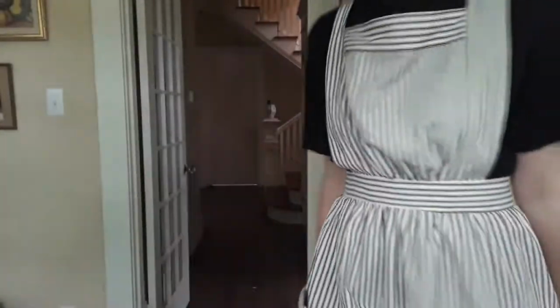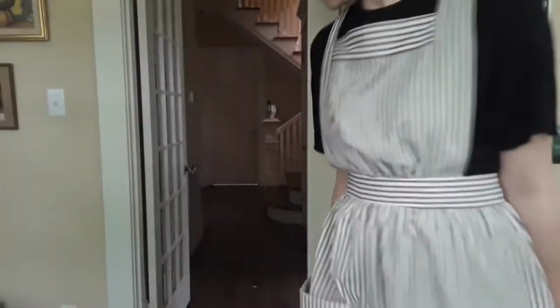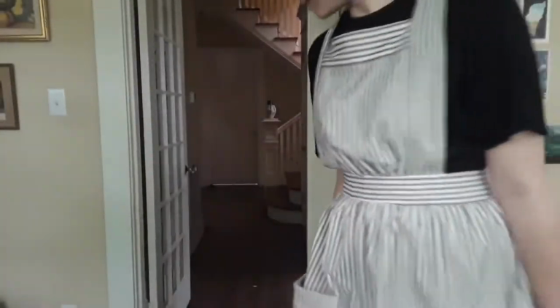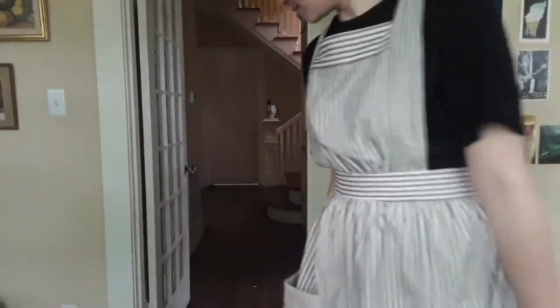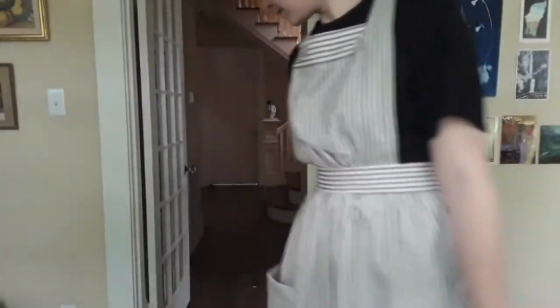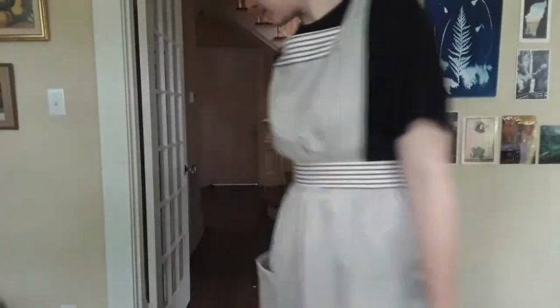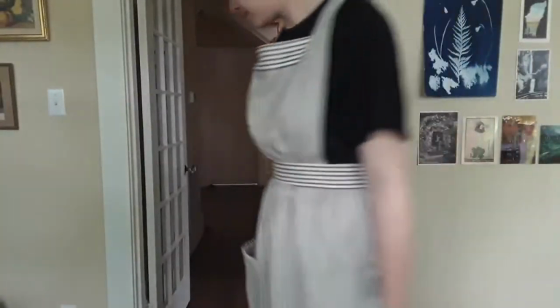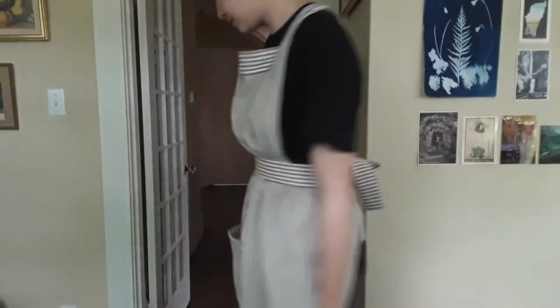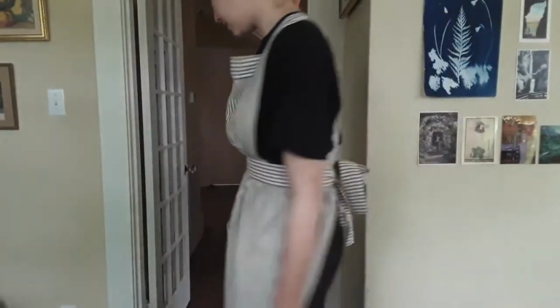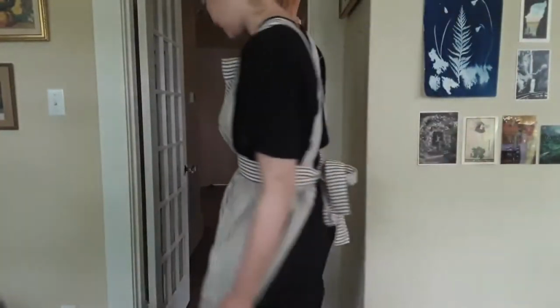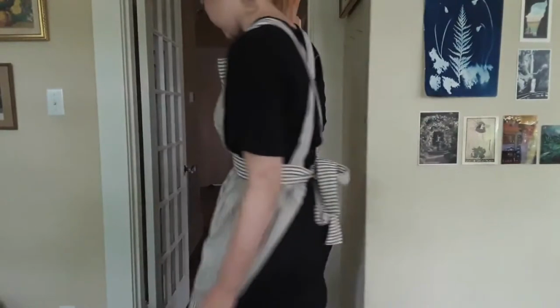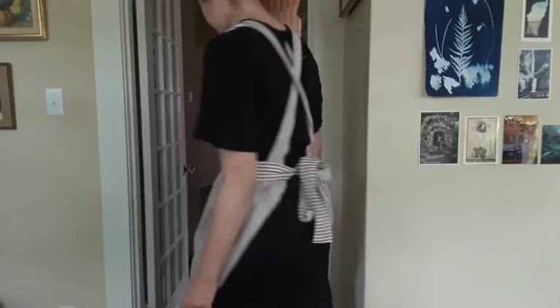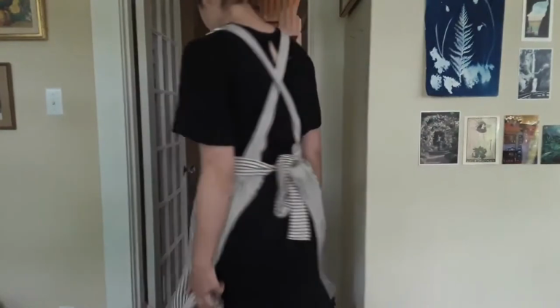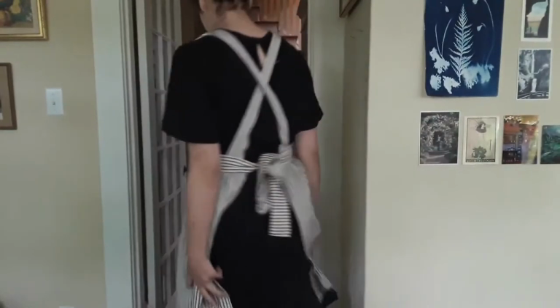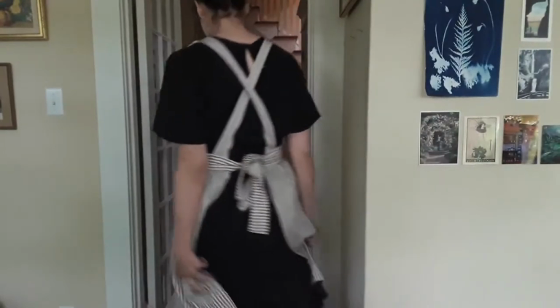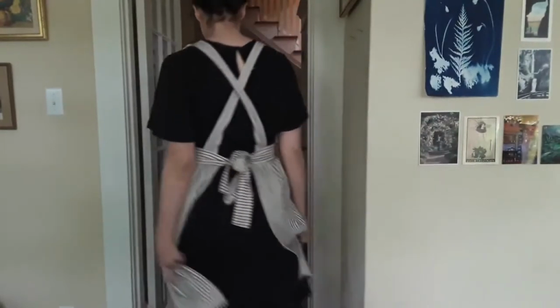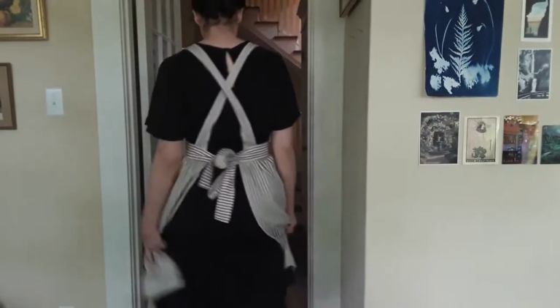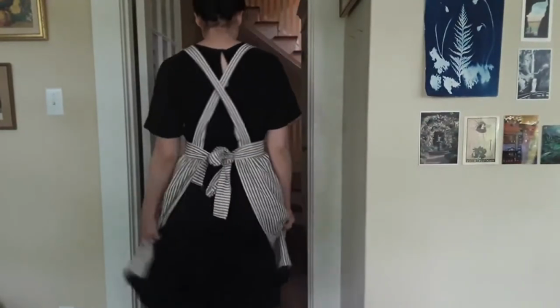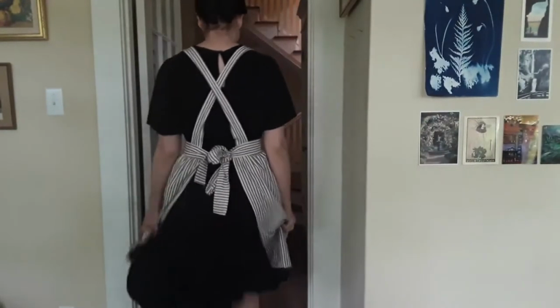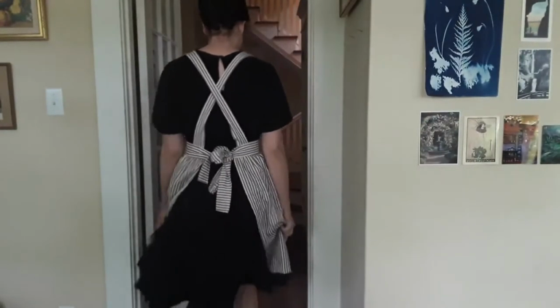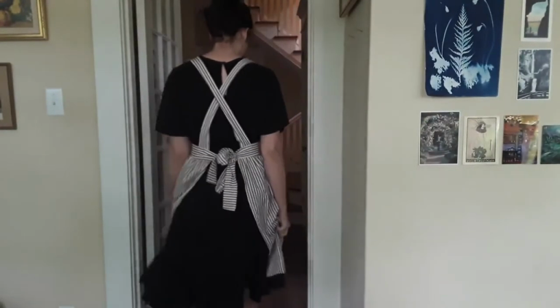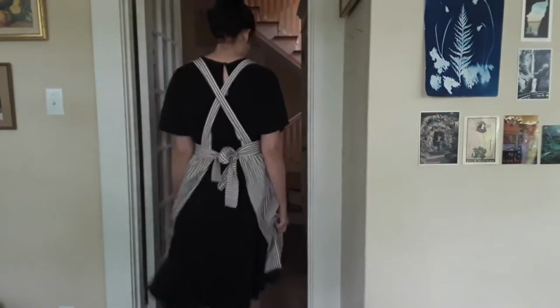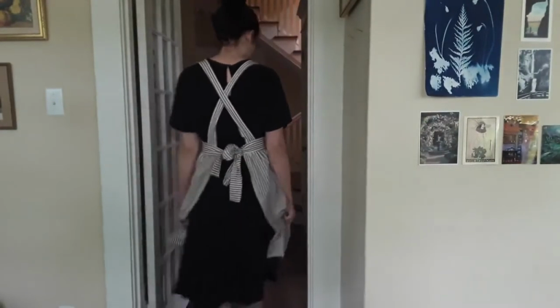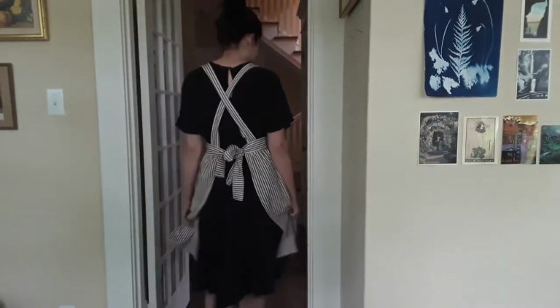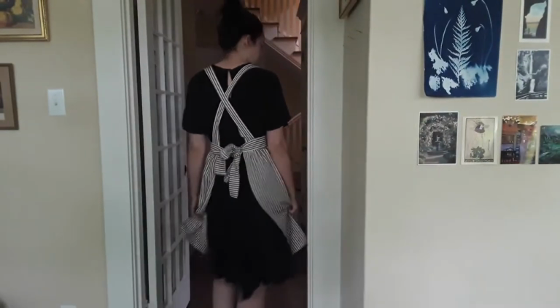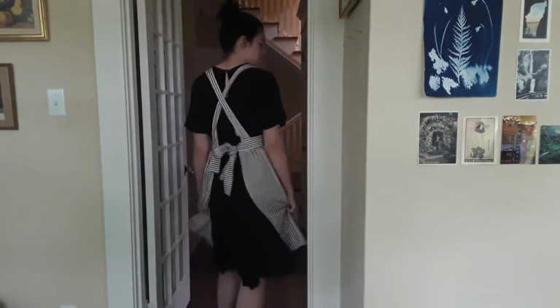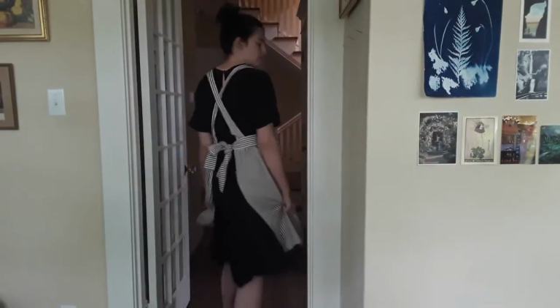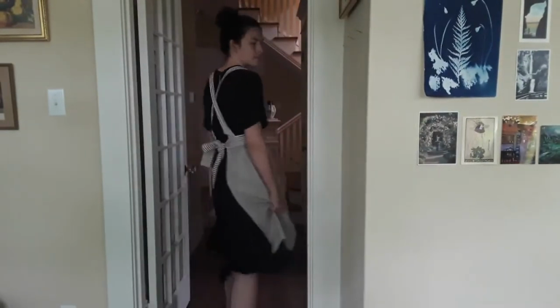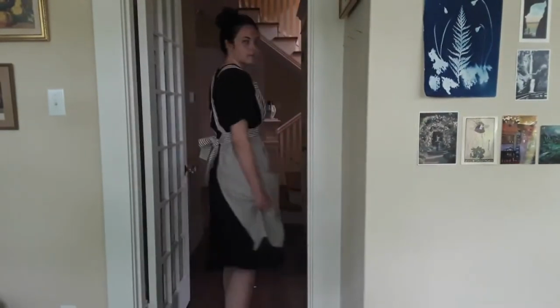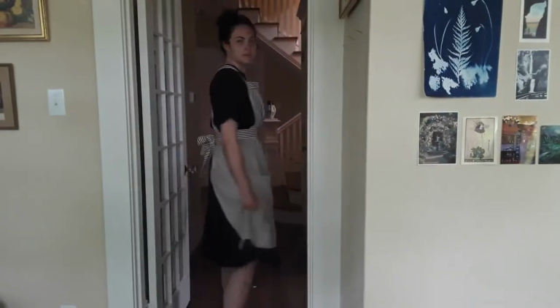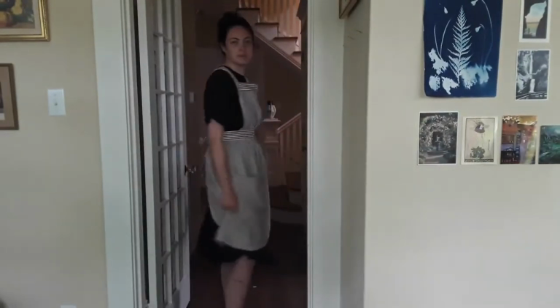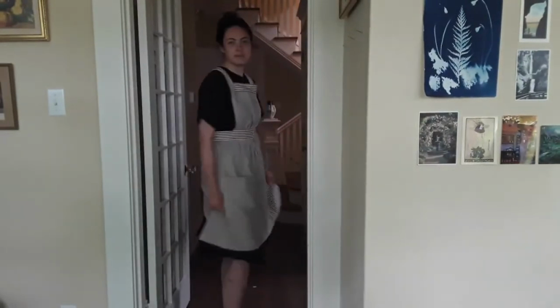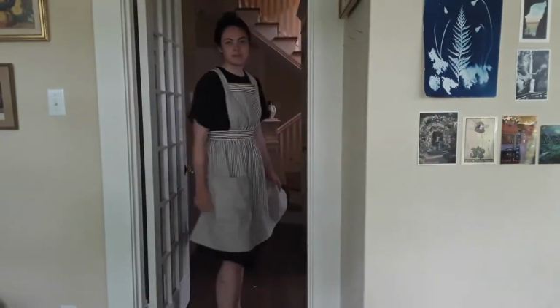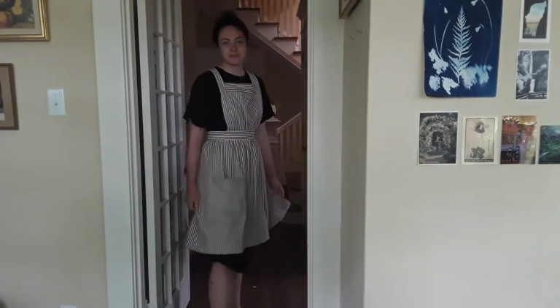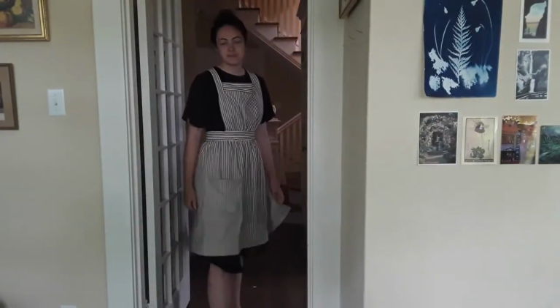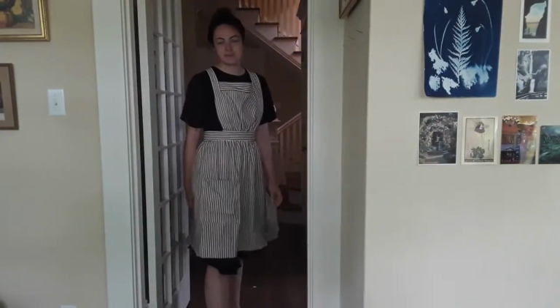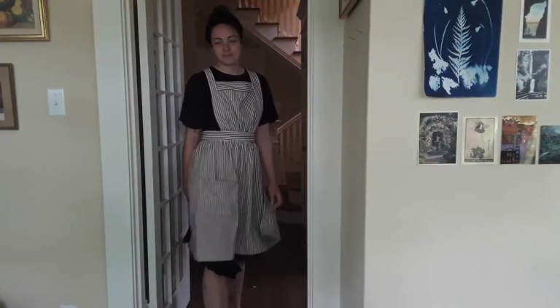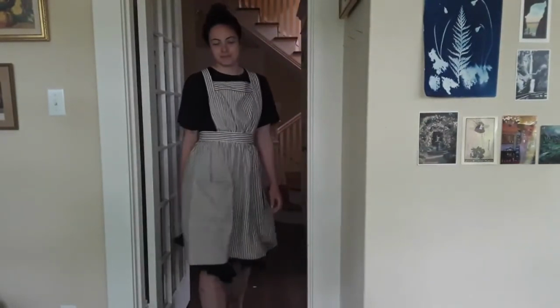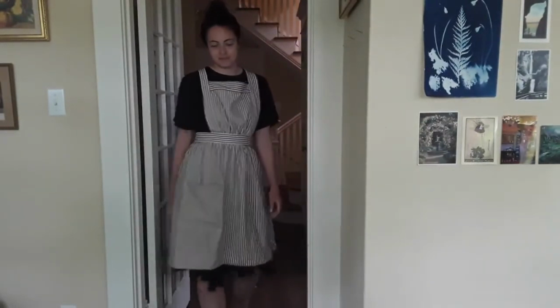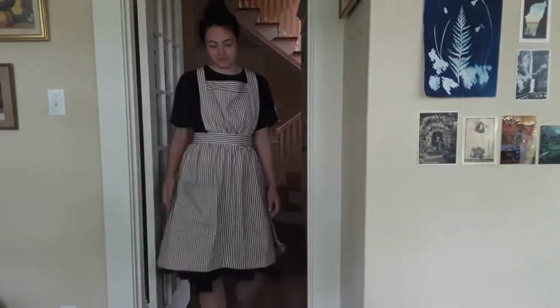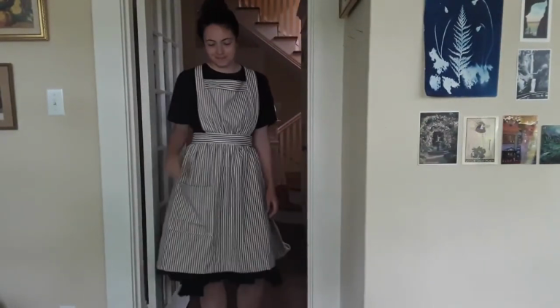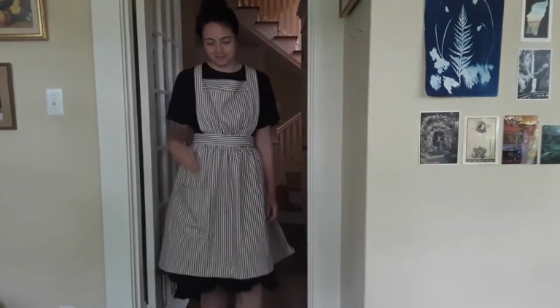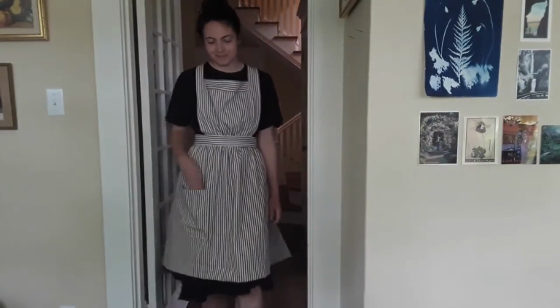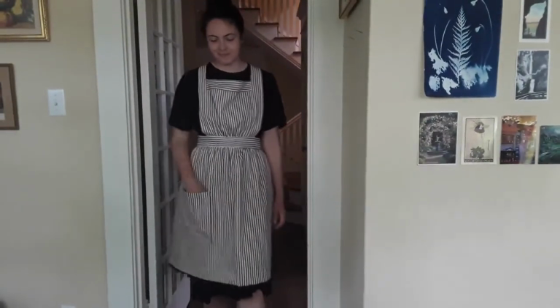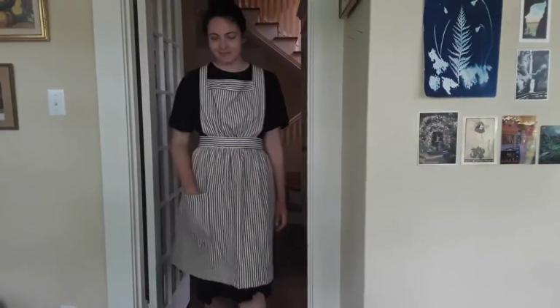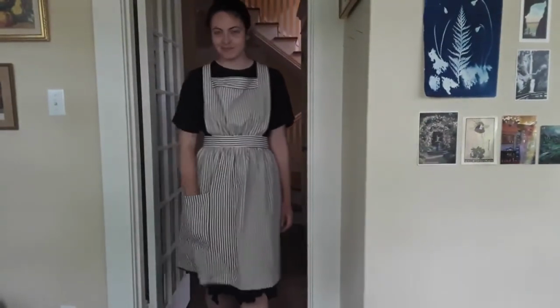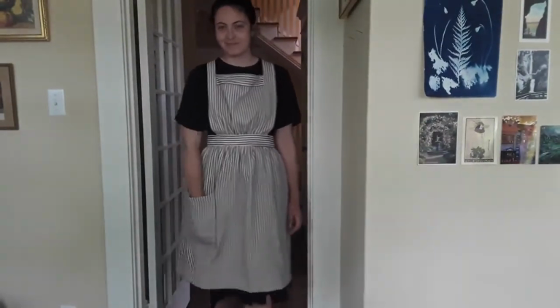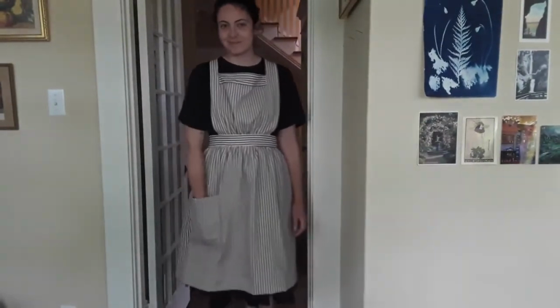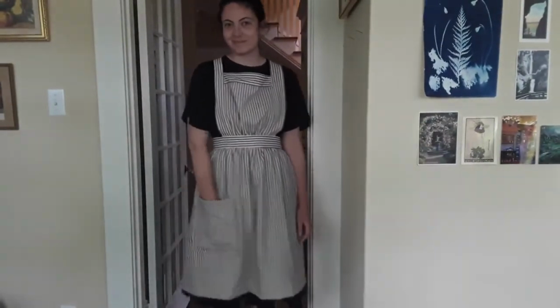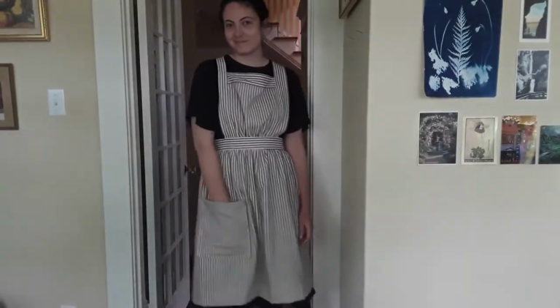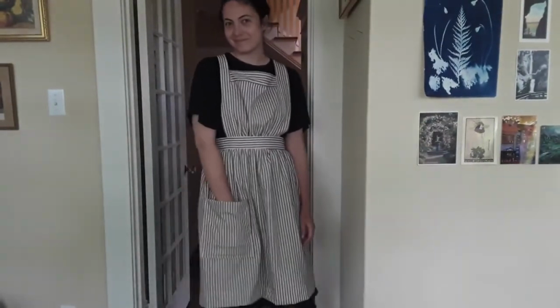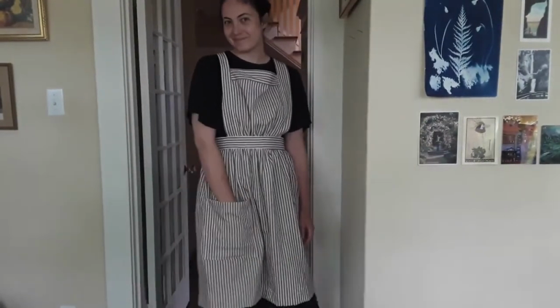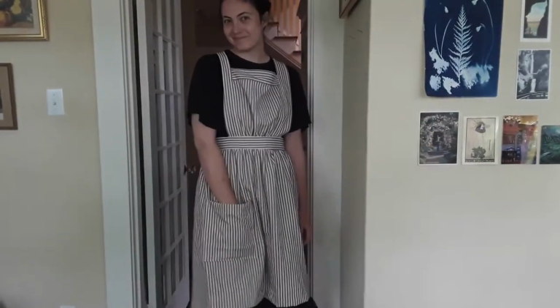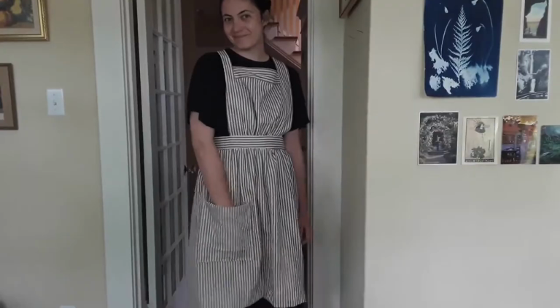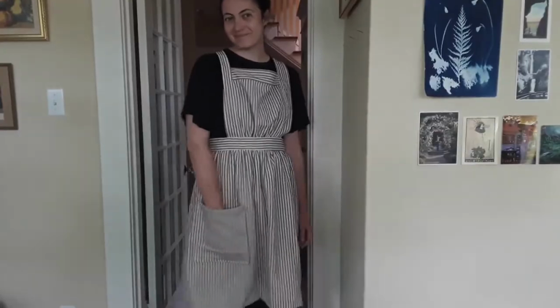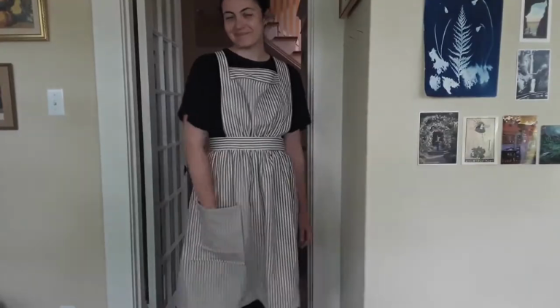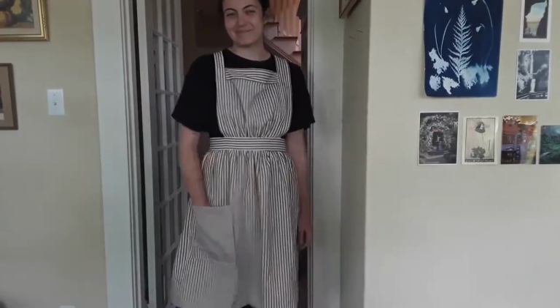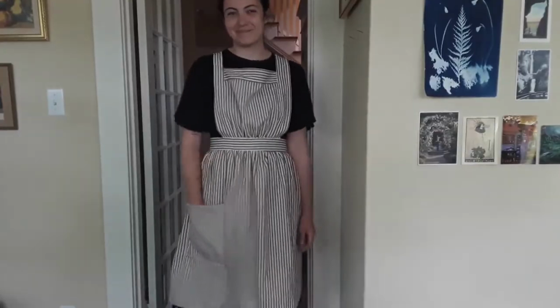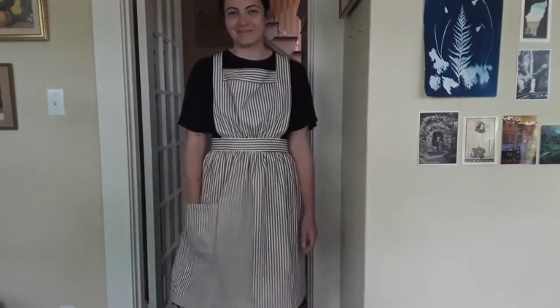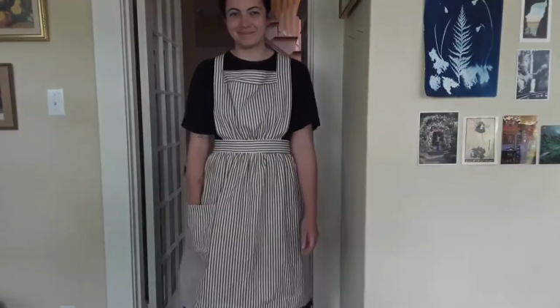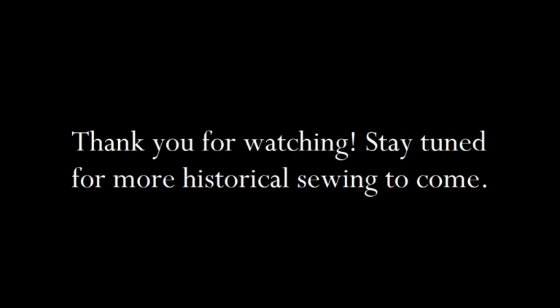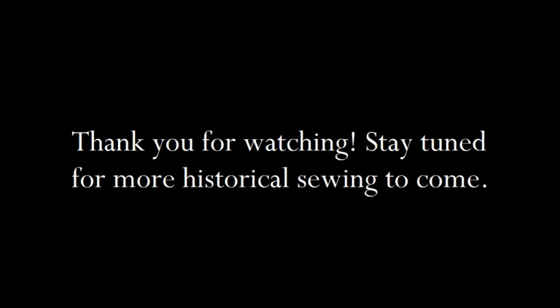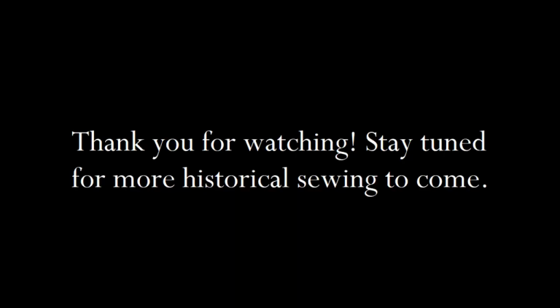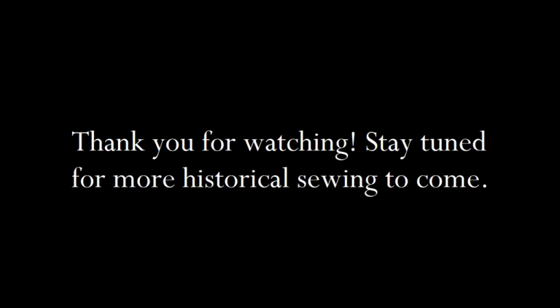And here, finally, is the finished apron in an updated World War I era length. Now the only thing left to do is put it to use.